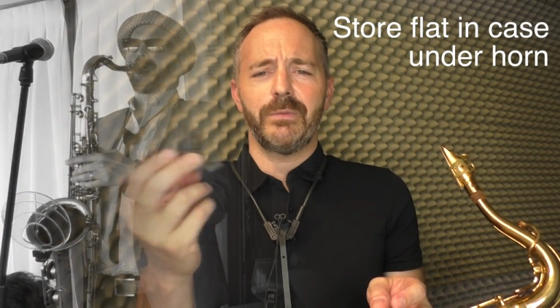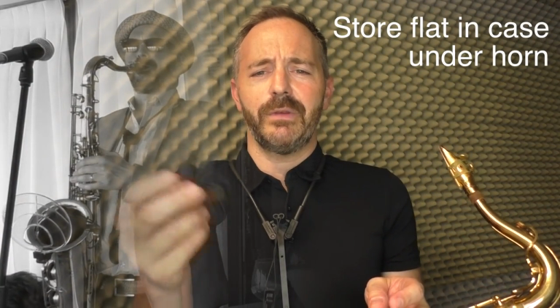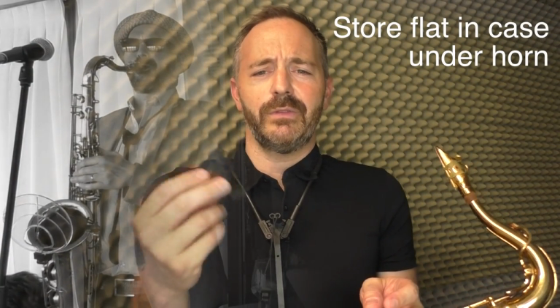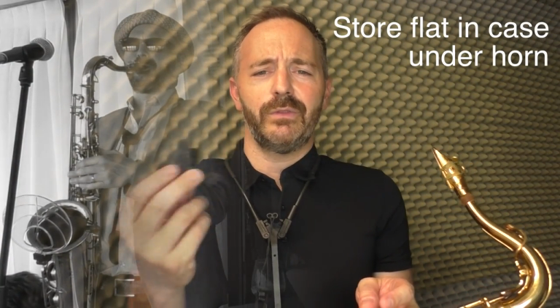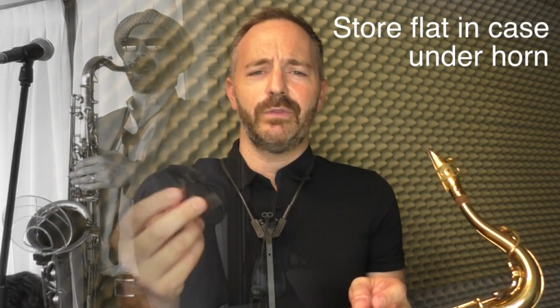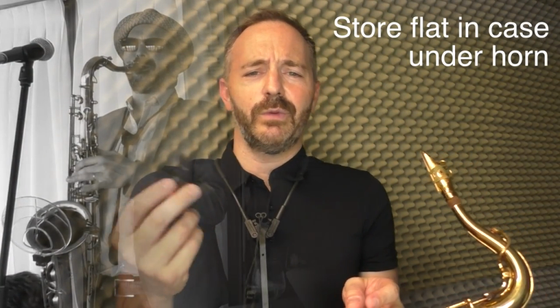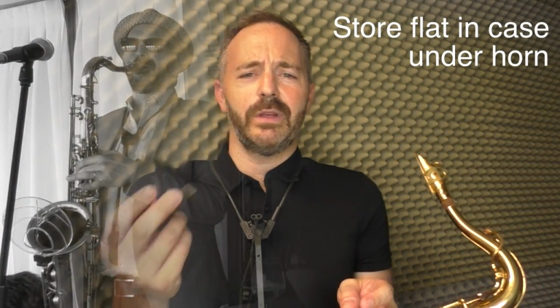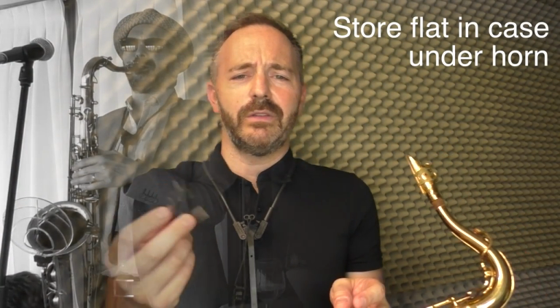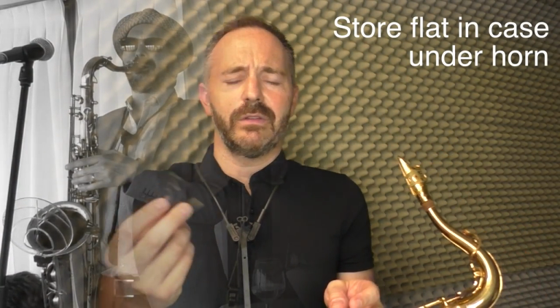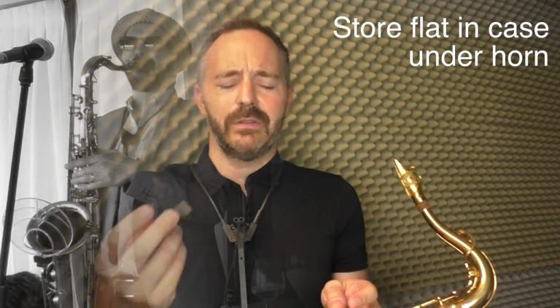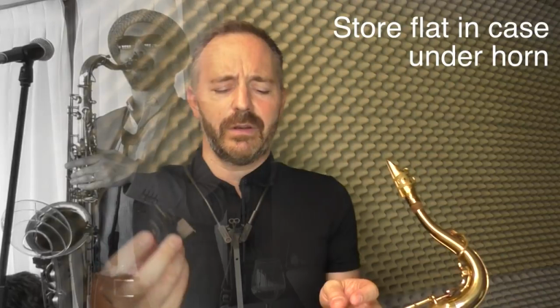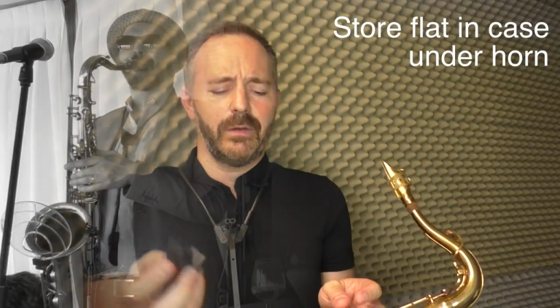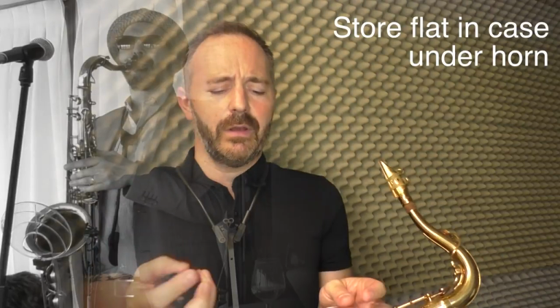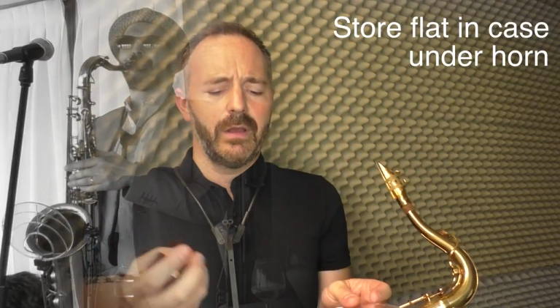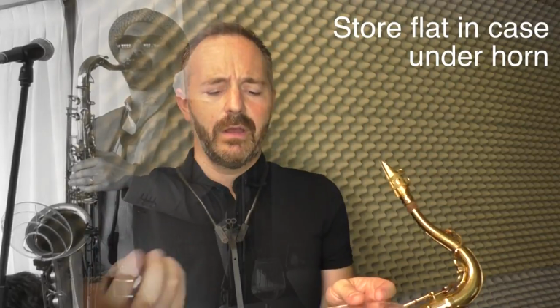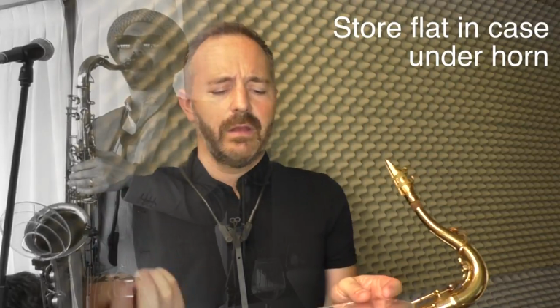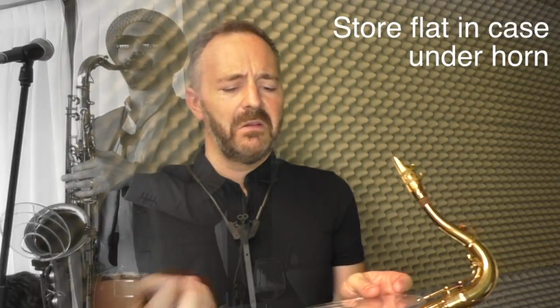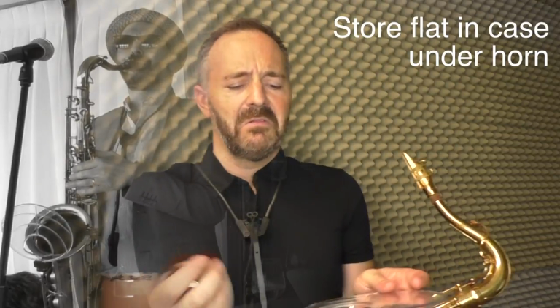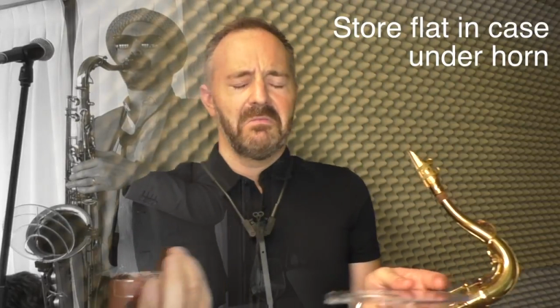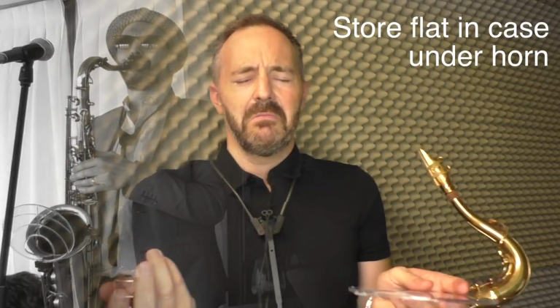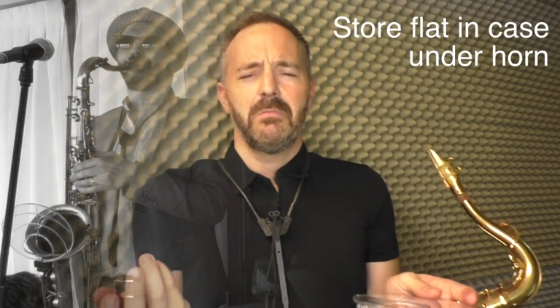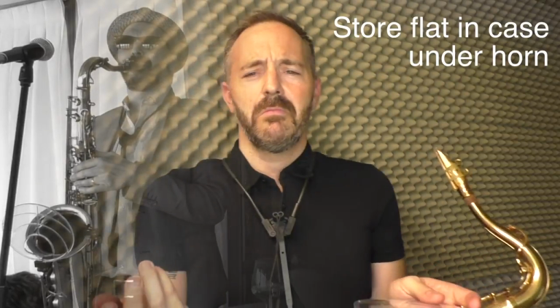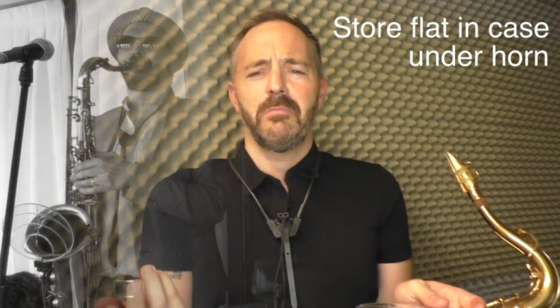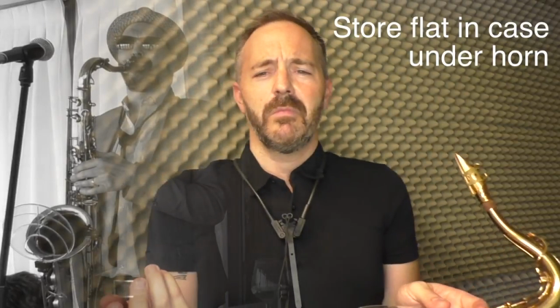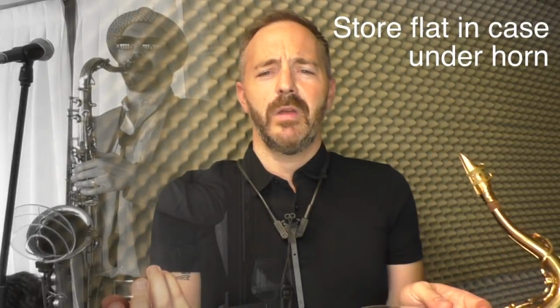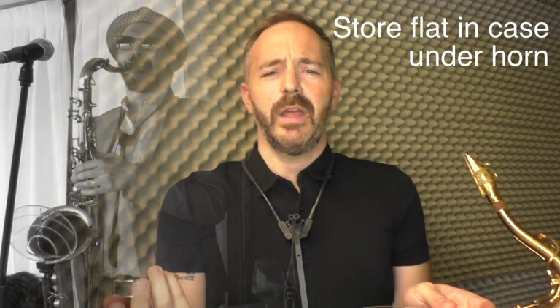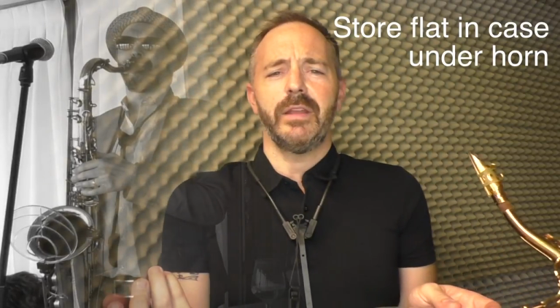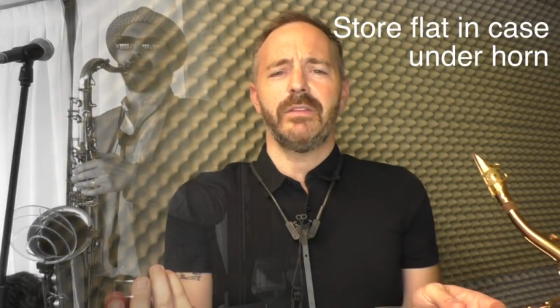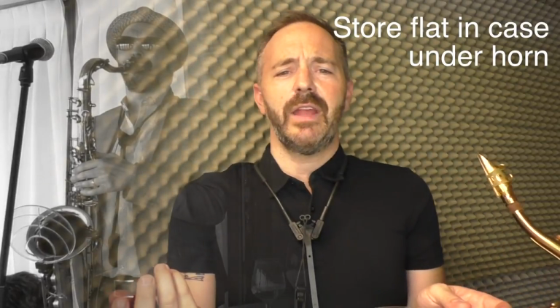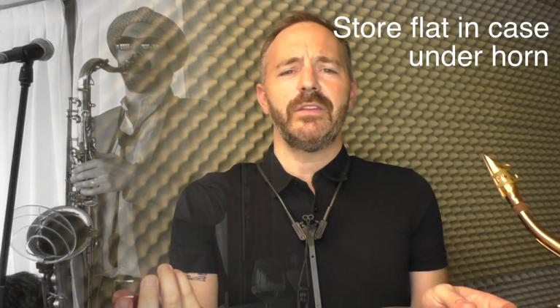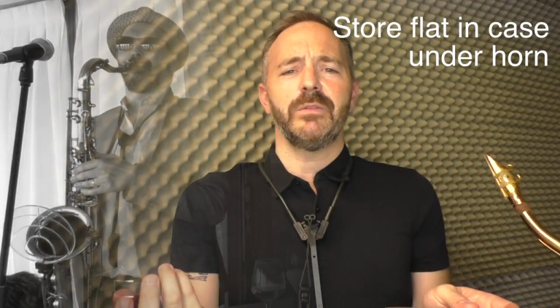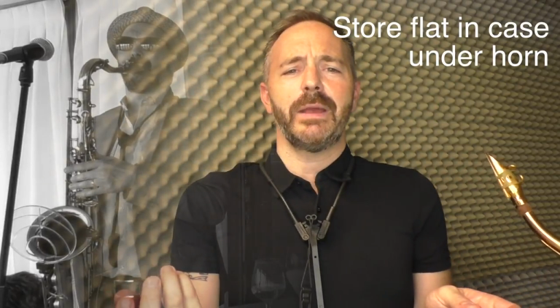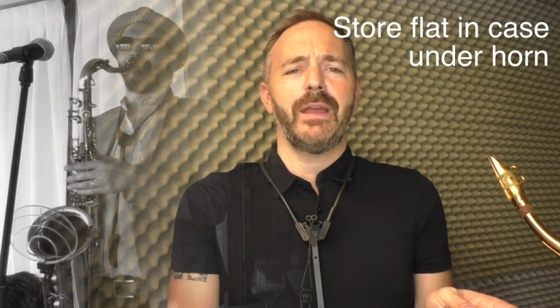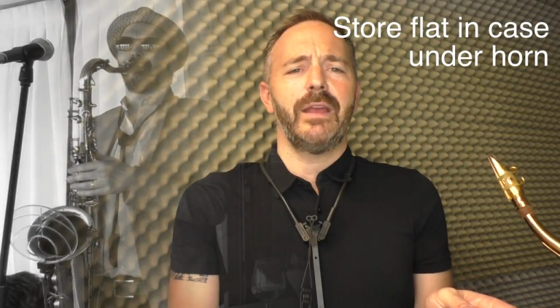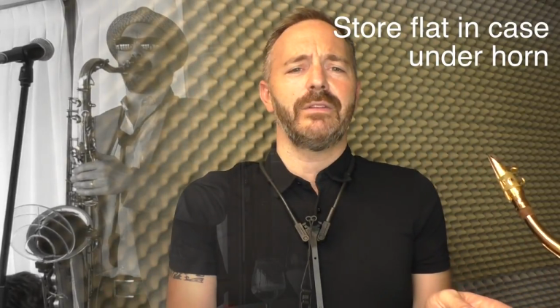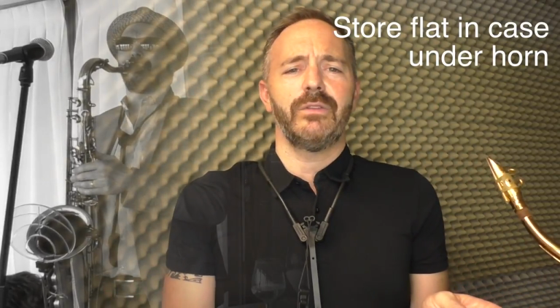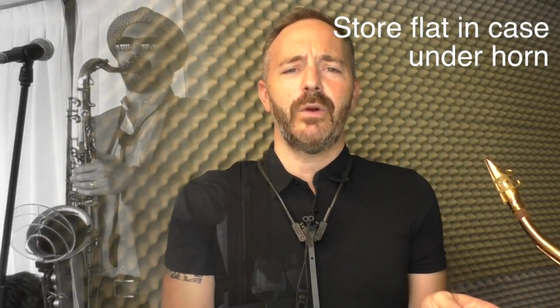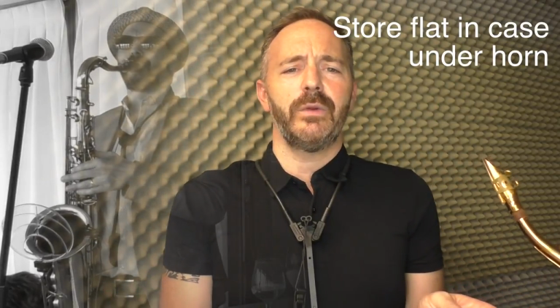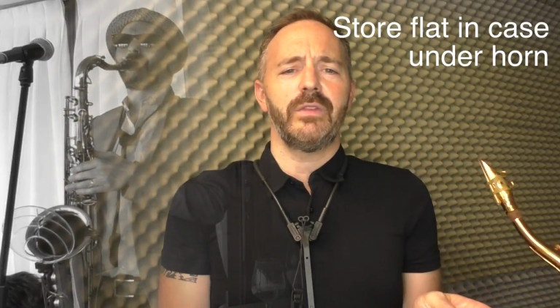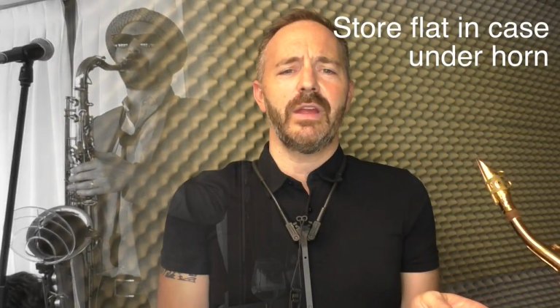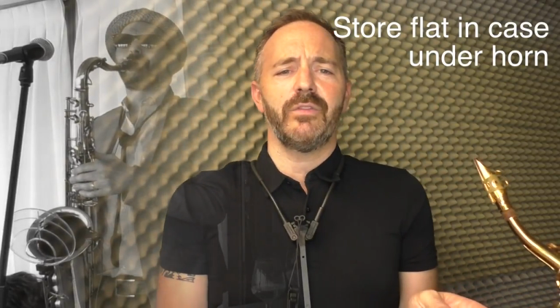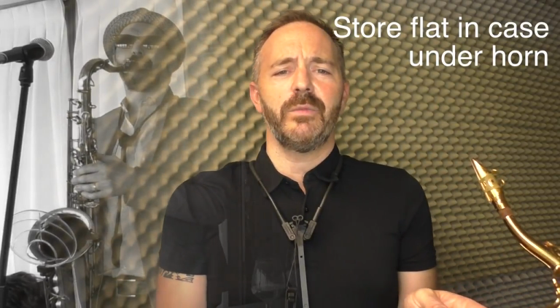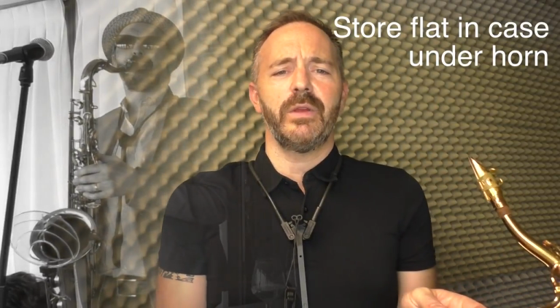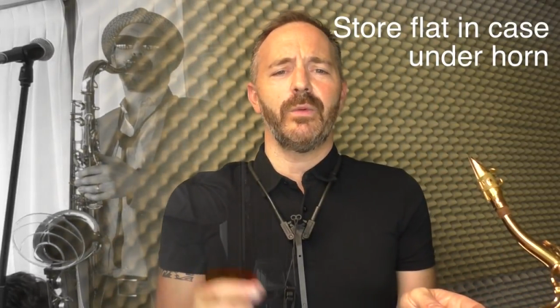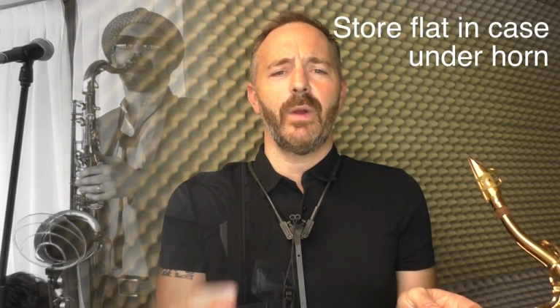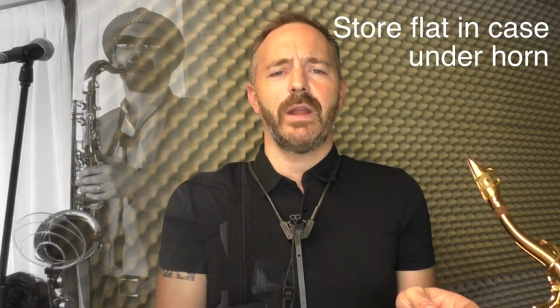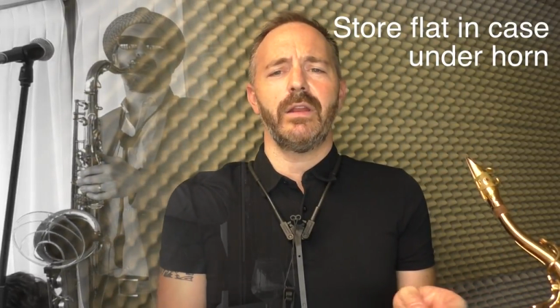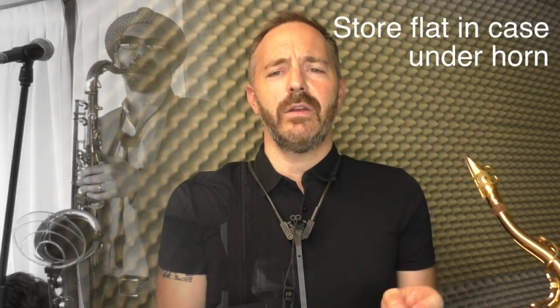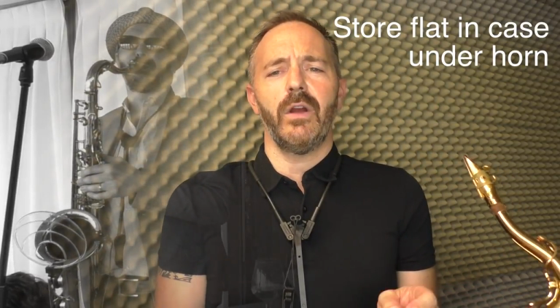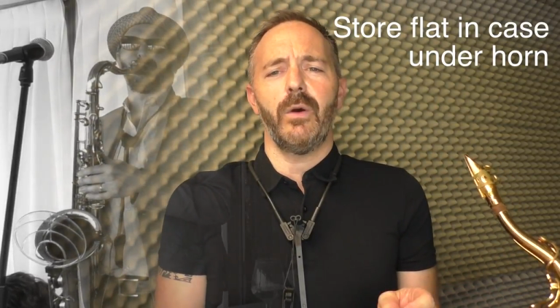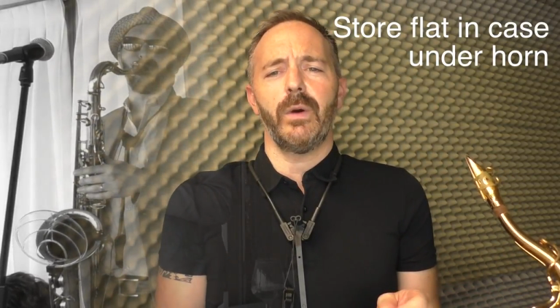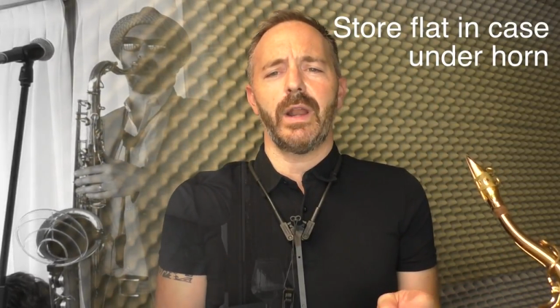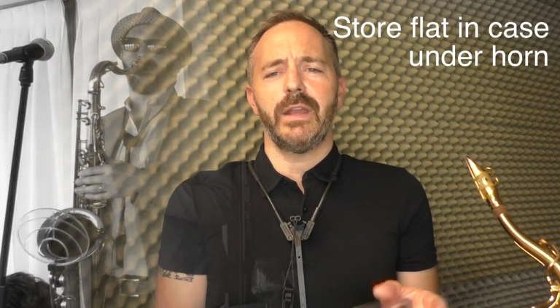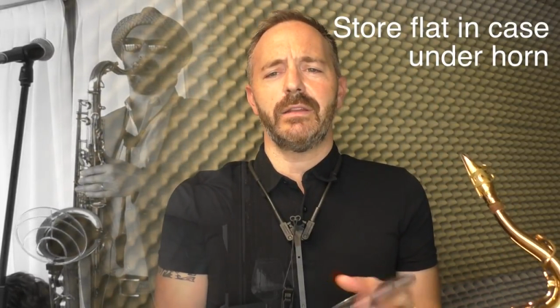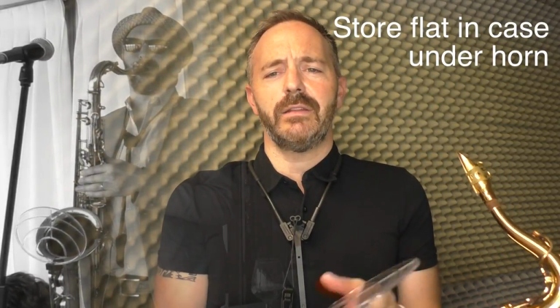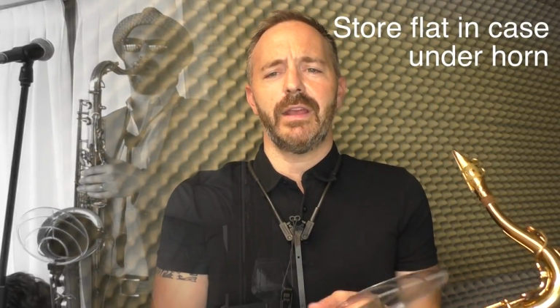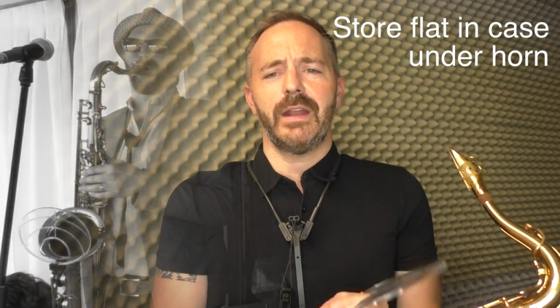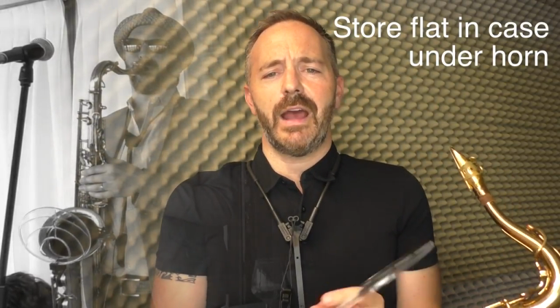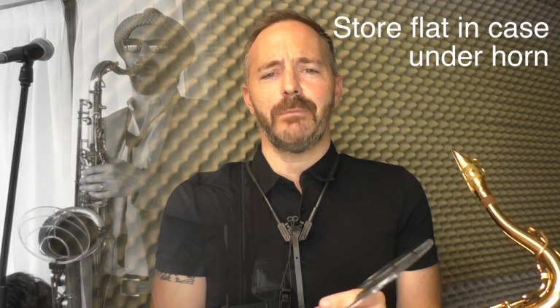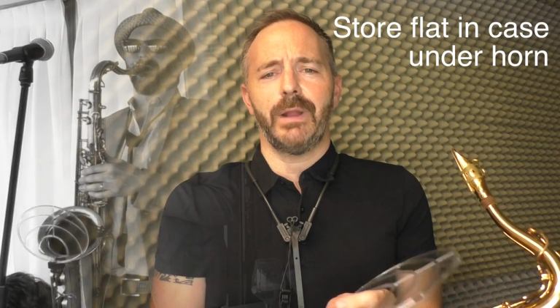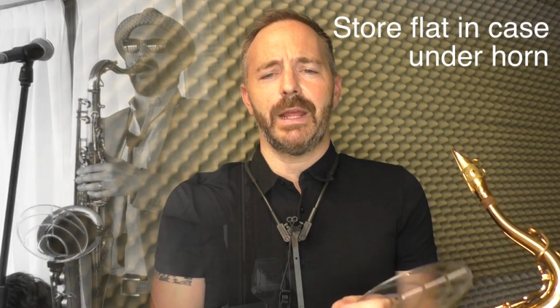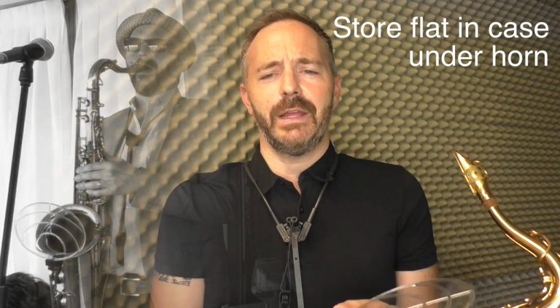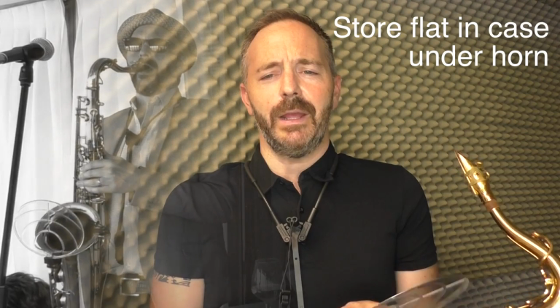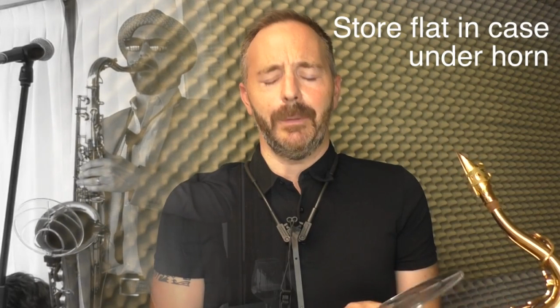The other bit I put in with all my other accessories — mouthpieces, reeds, etc. And it stays in my case, always there for me, ready to go when I need to take it out and play a gig.